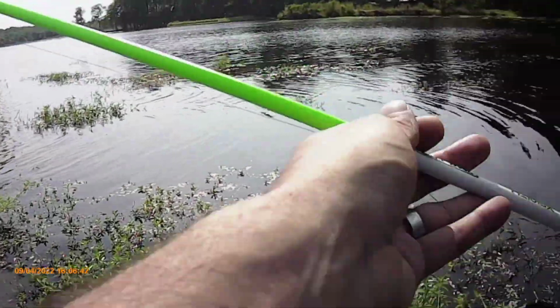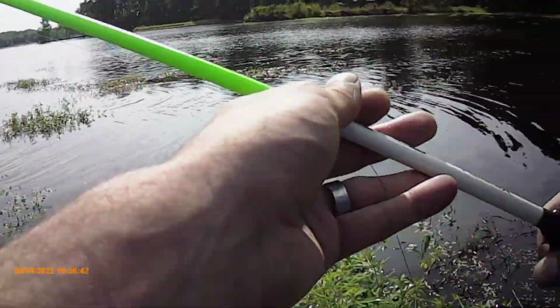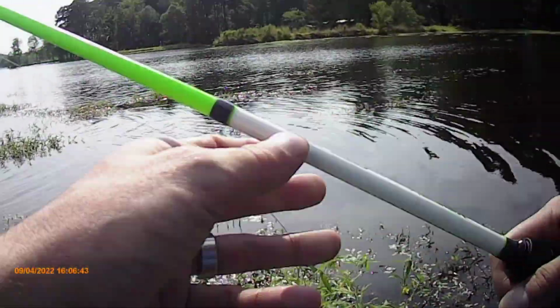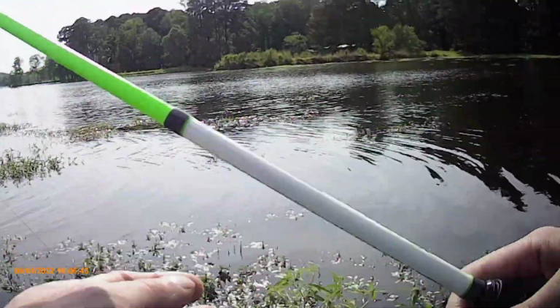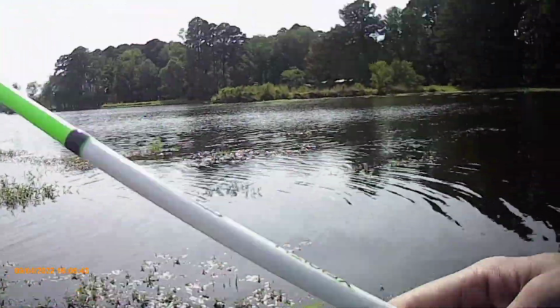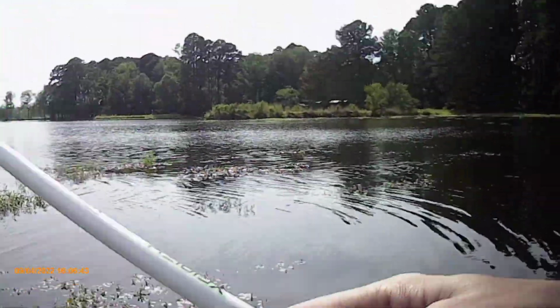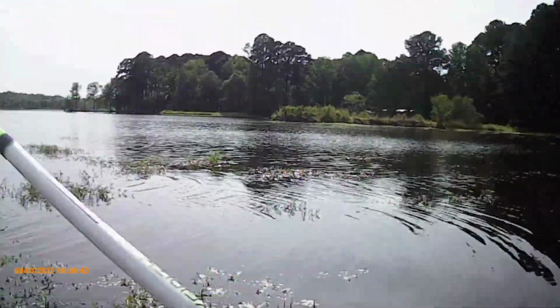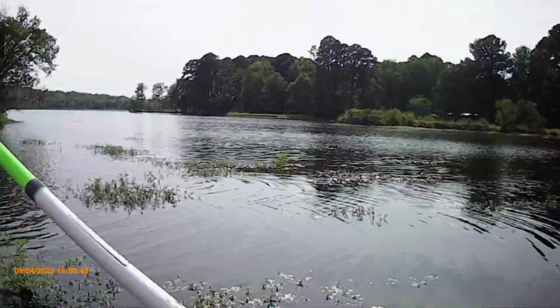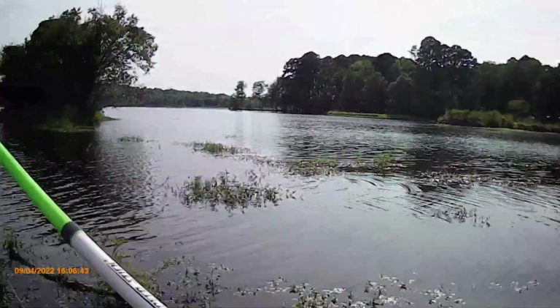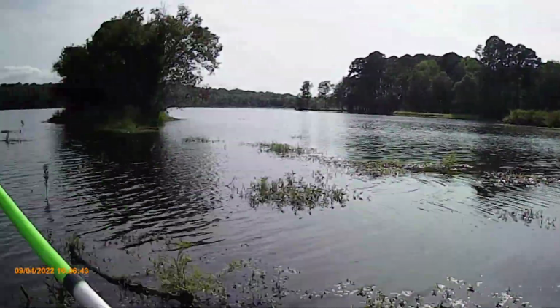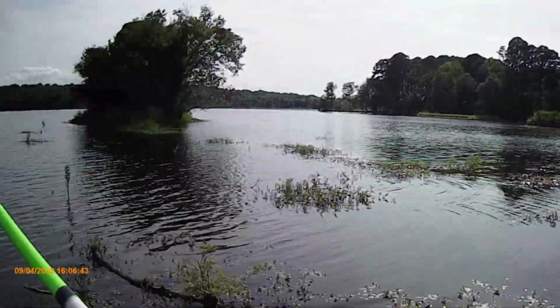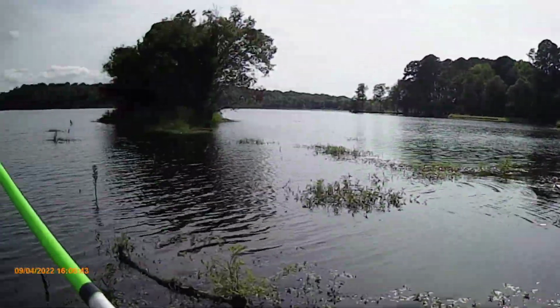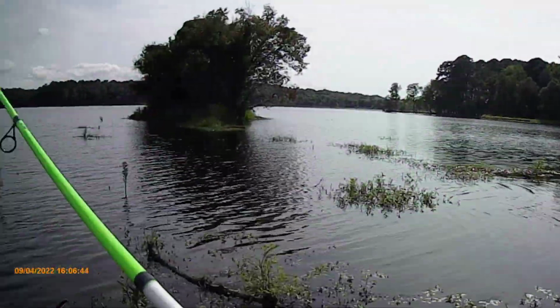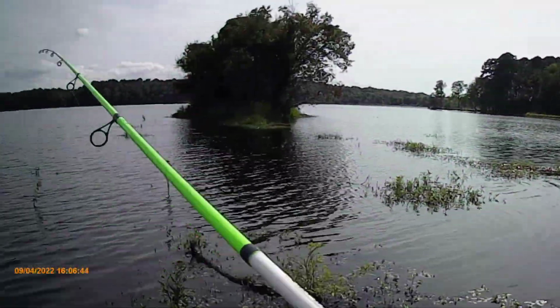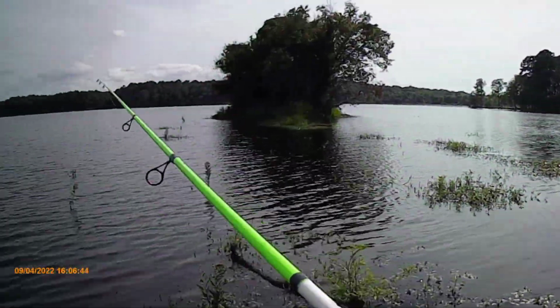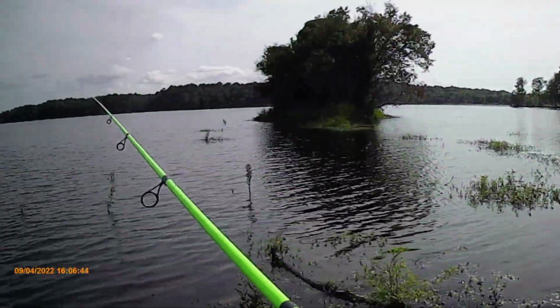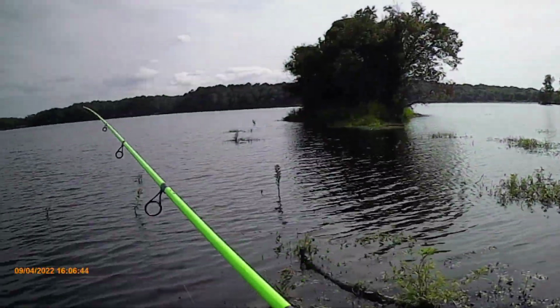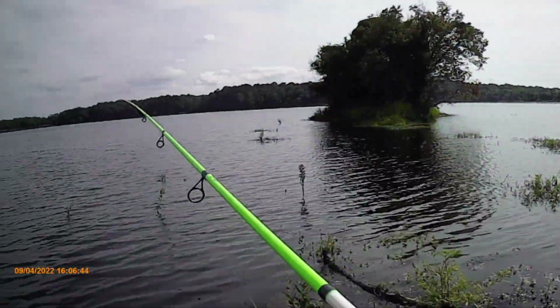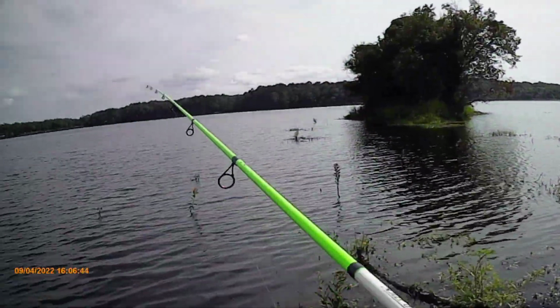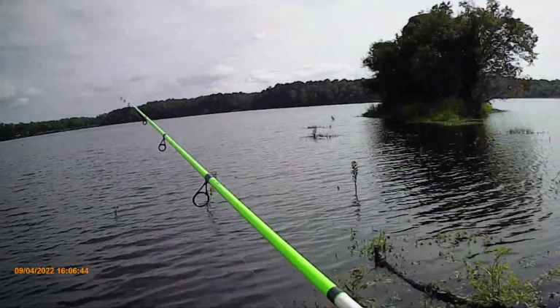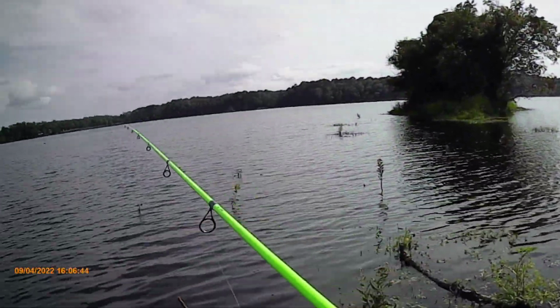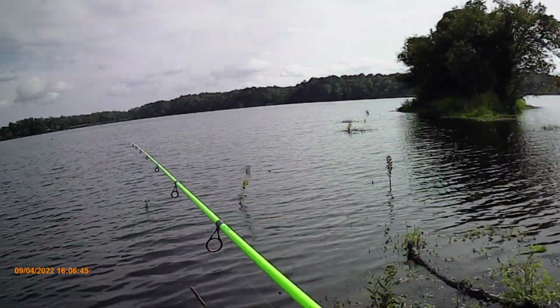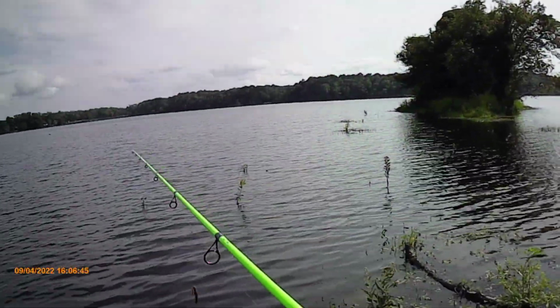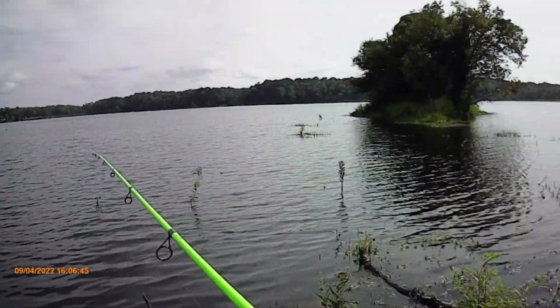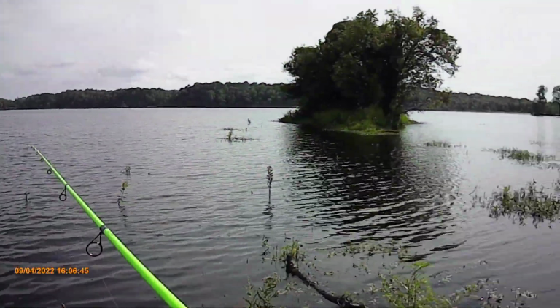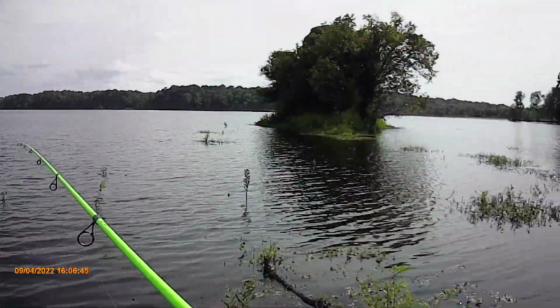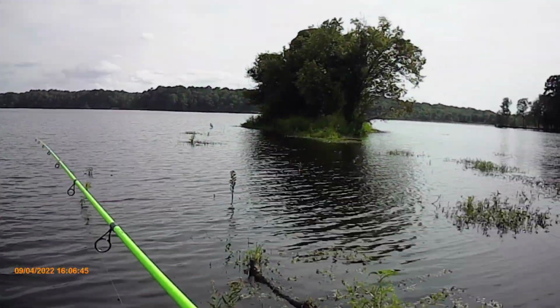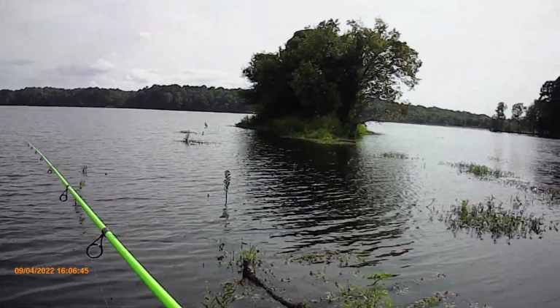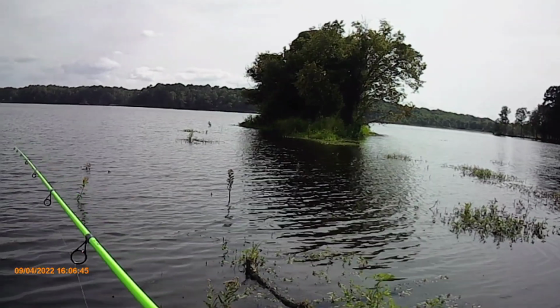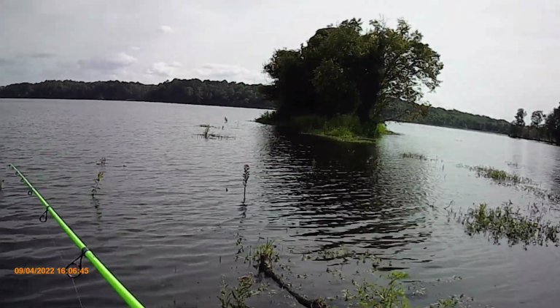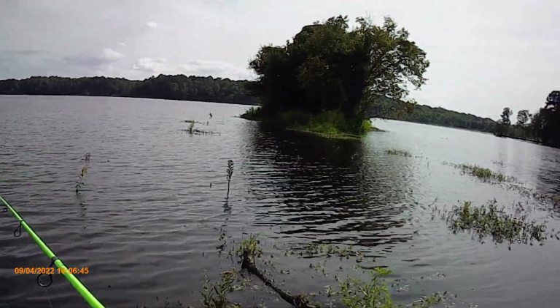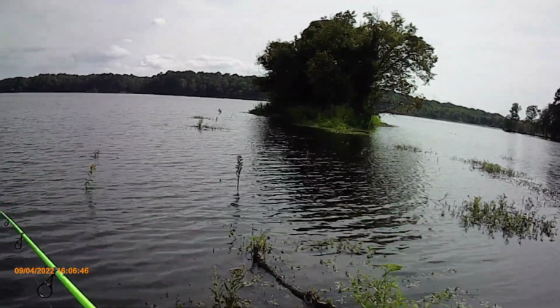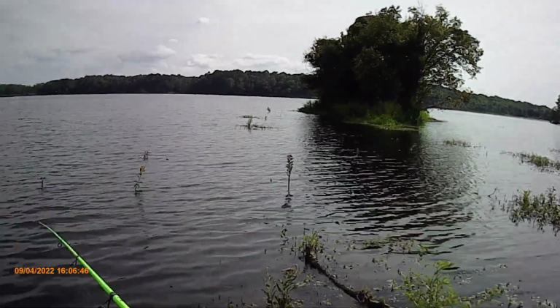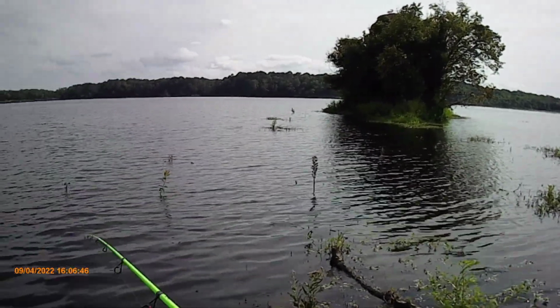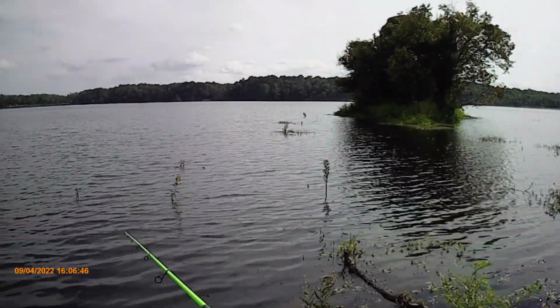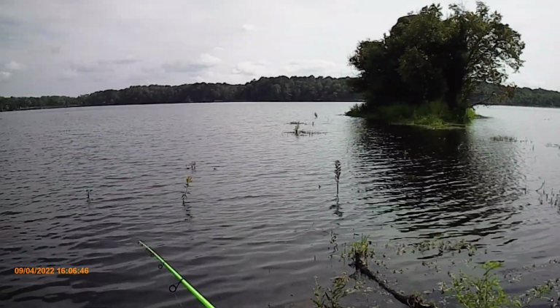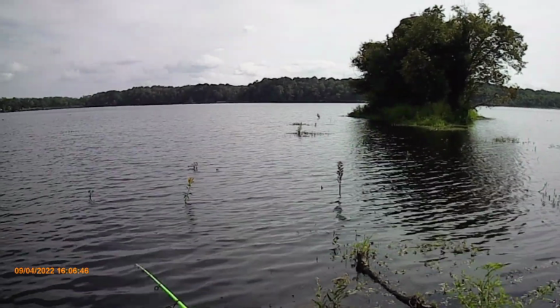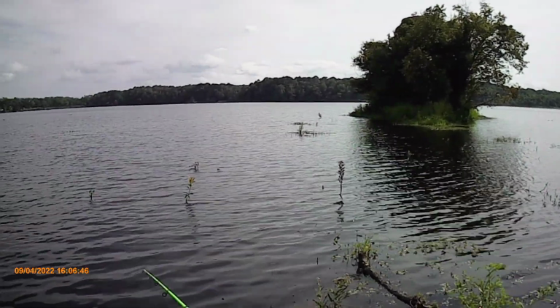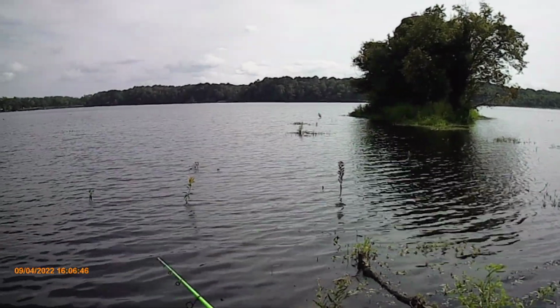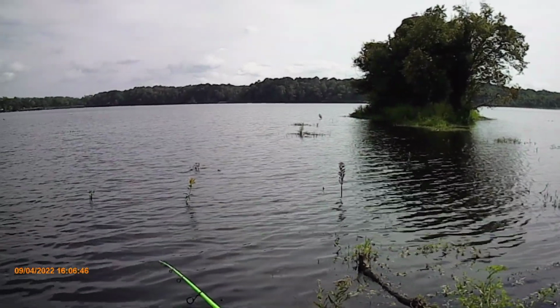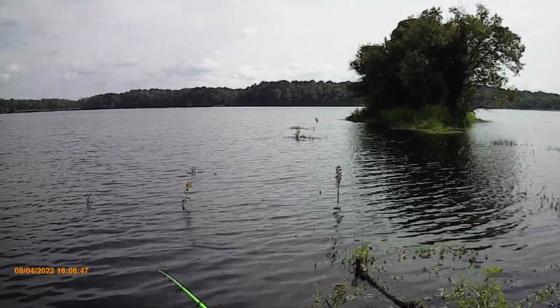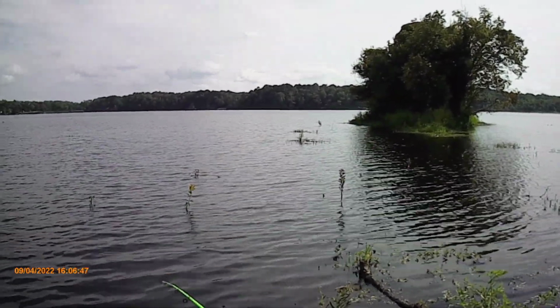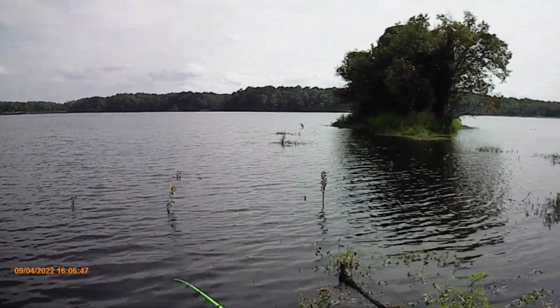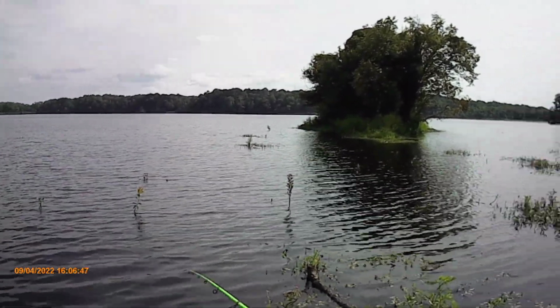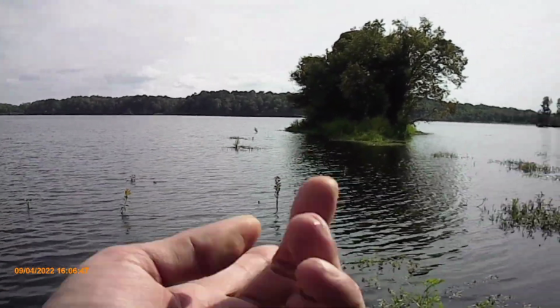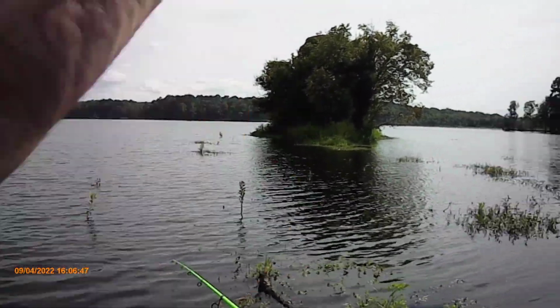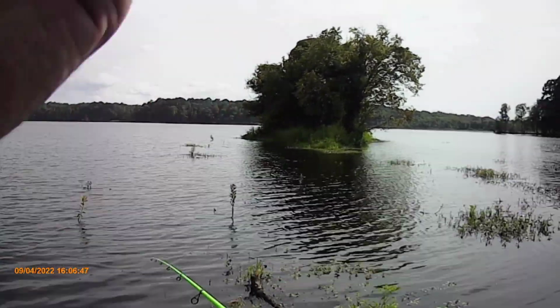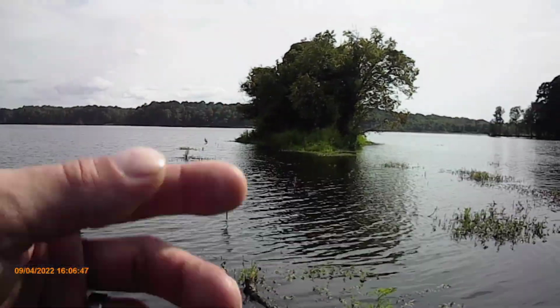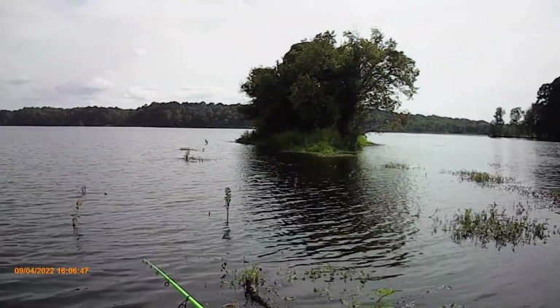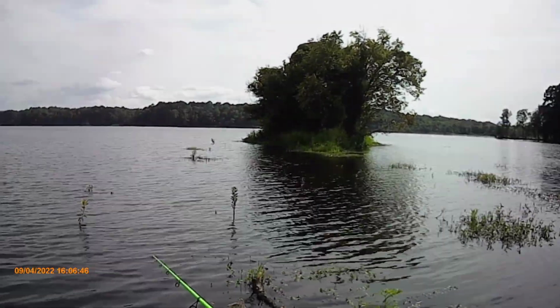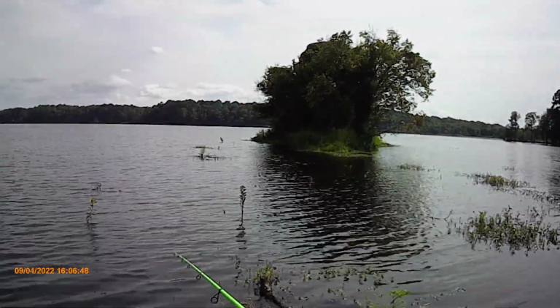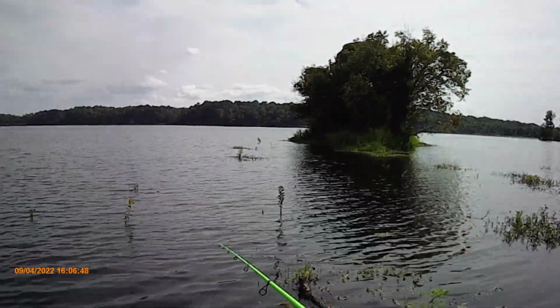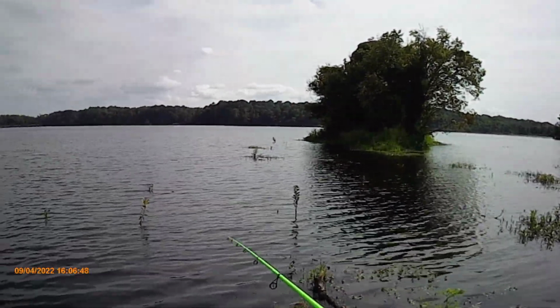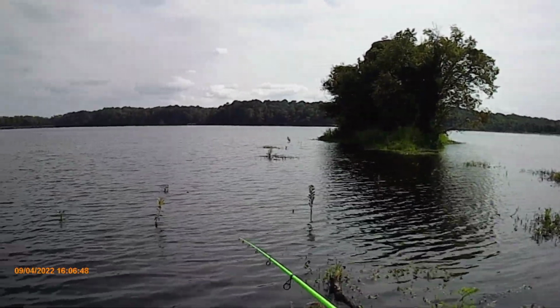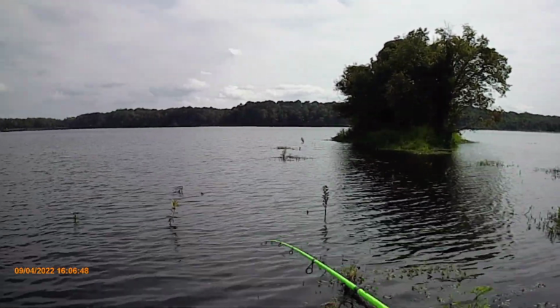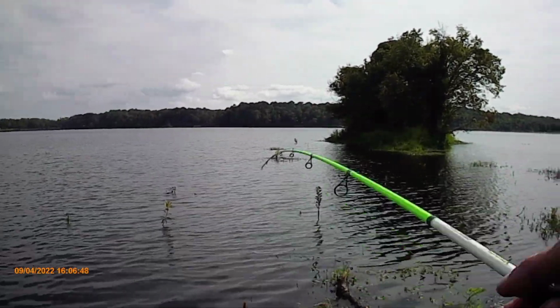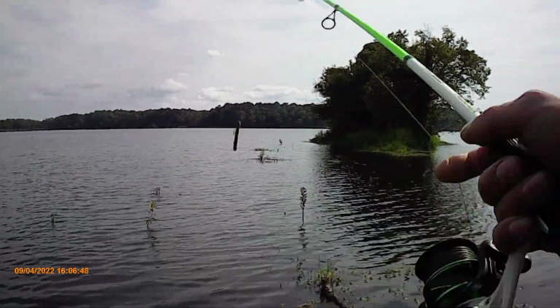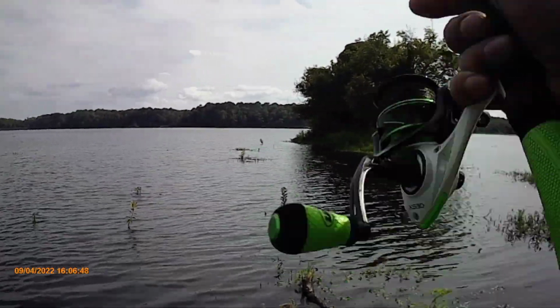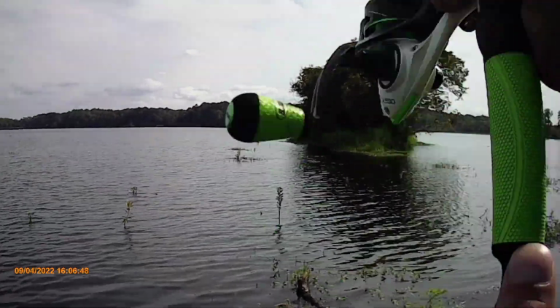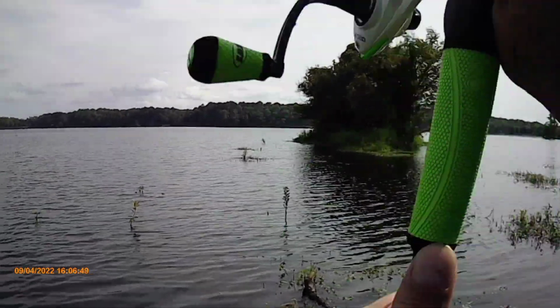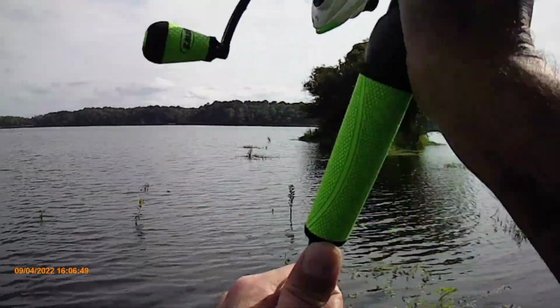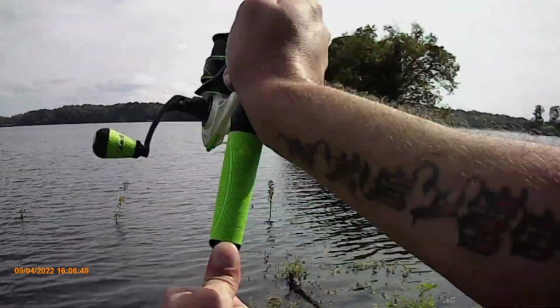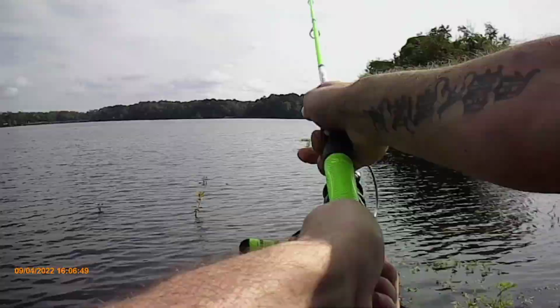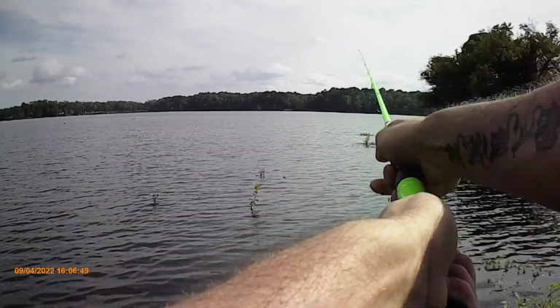Well, the lake has come up since the last time I was here. Last time you could almost walk out all the way across this.